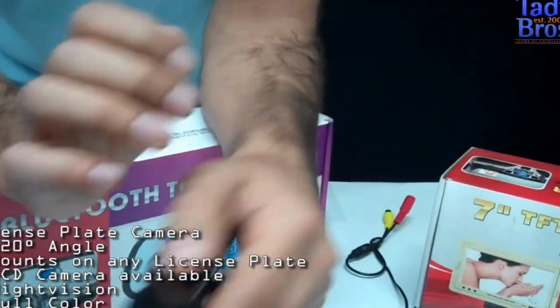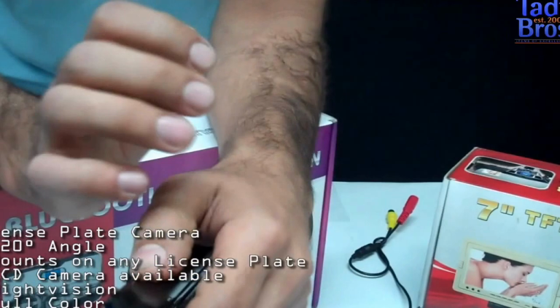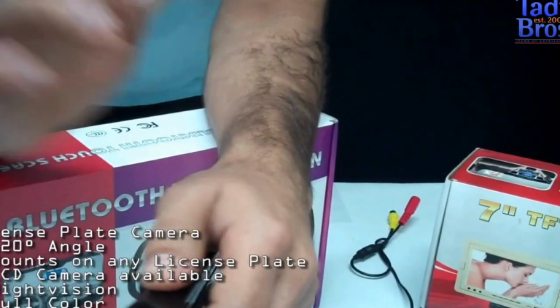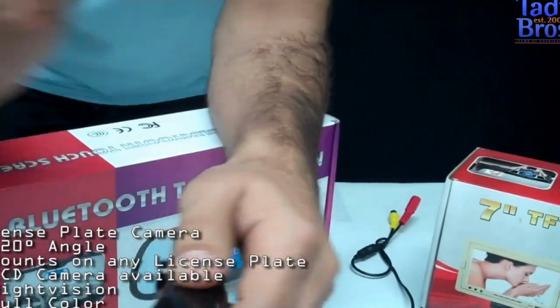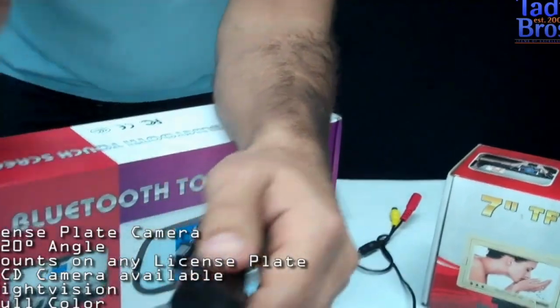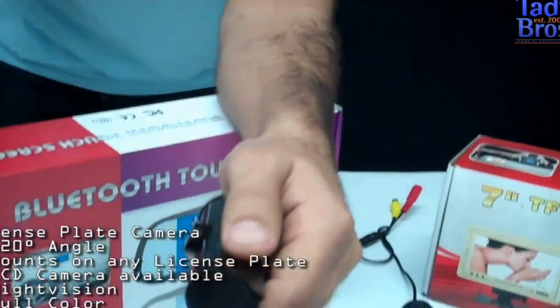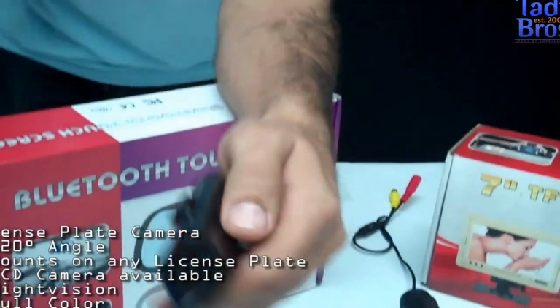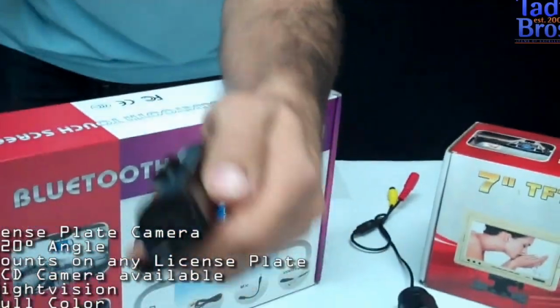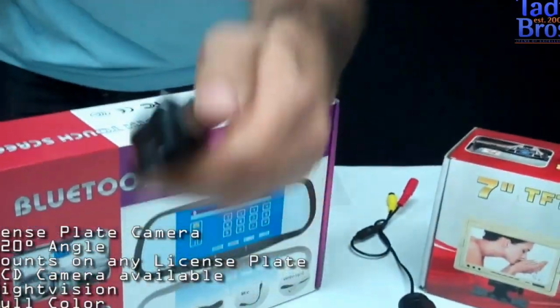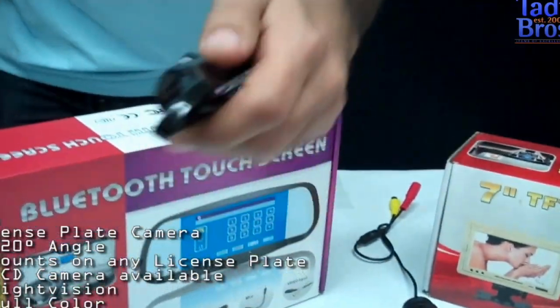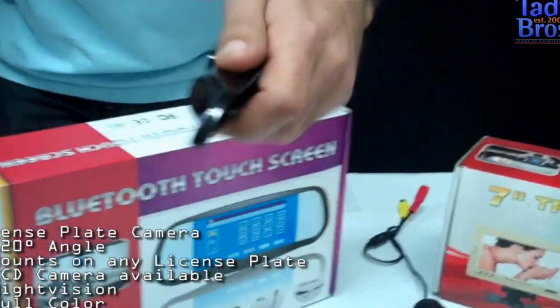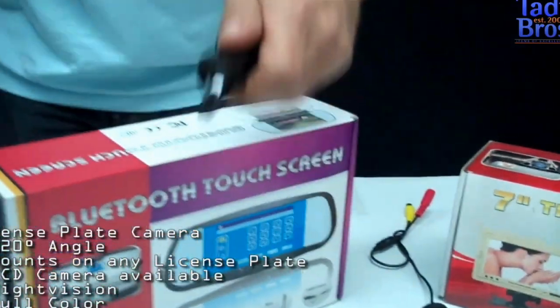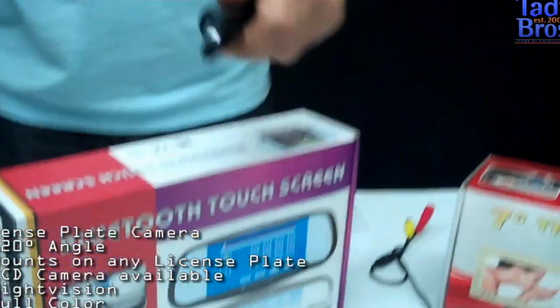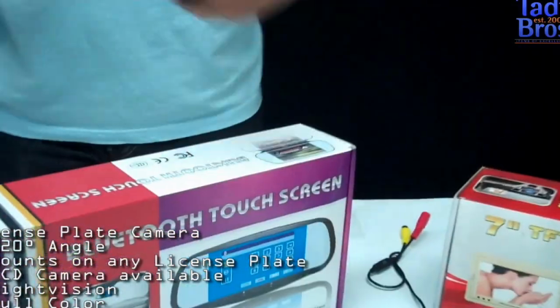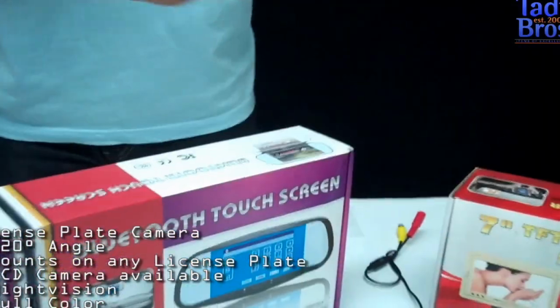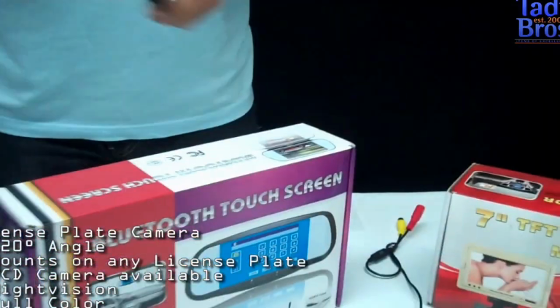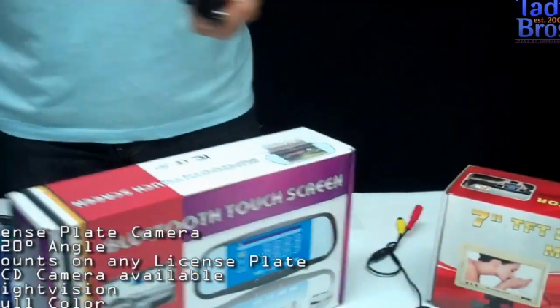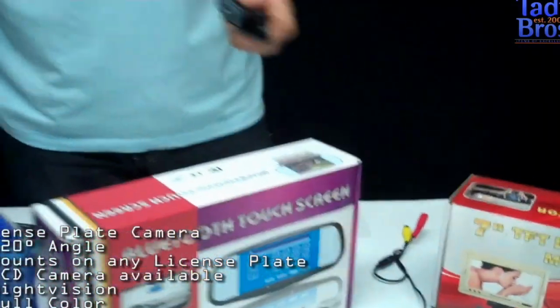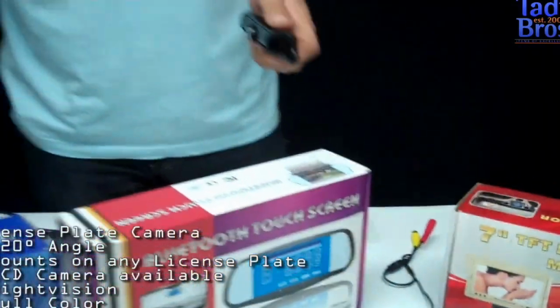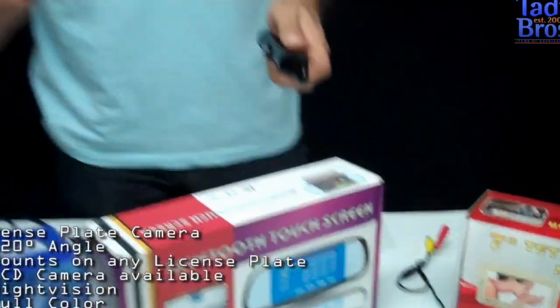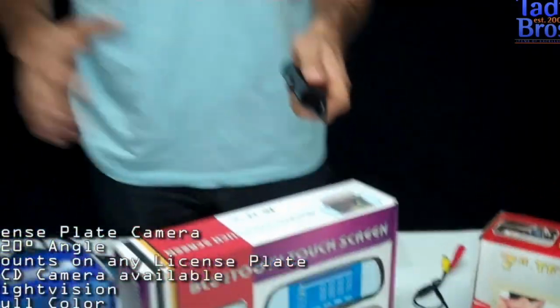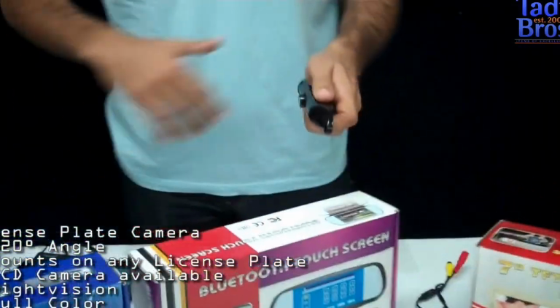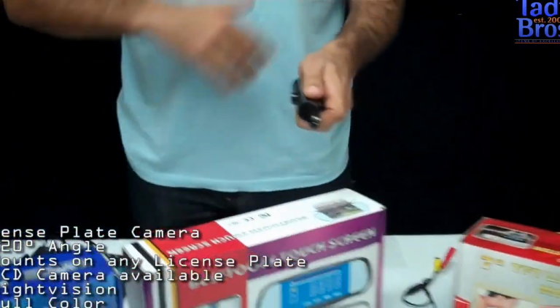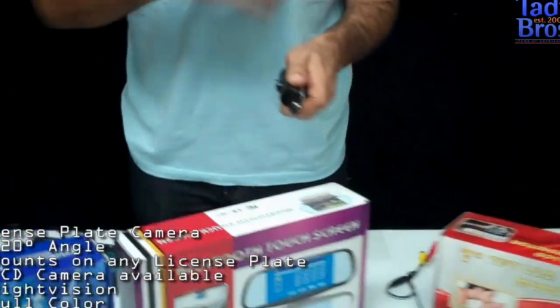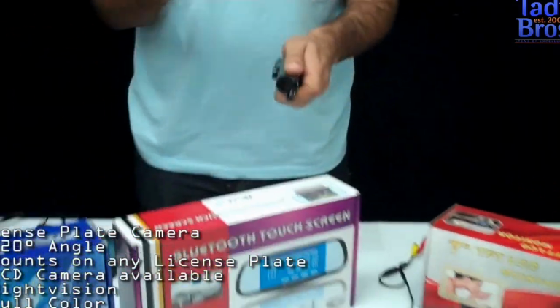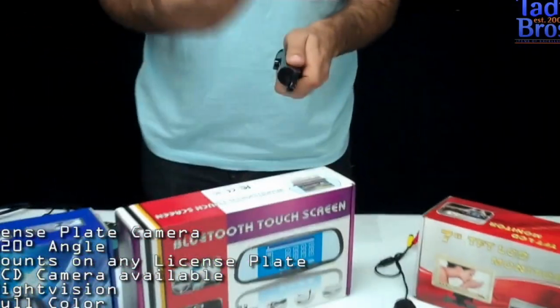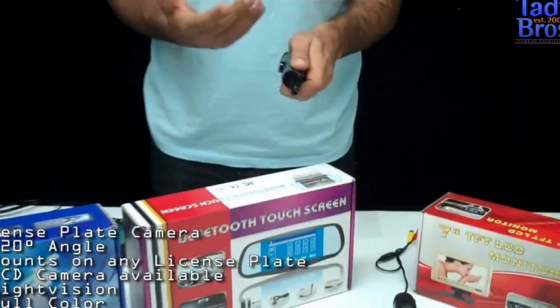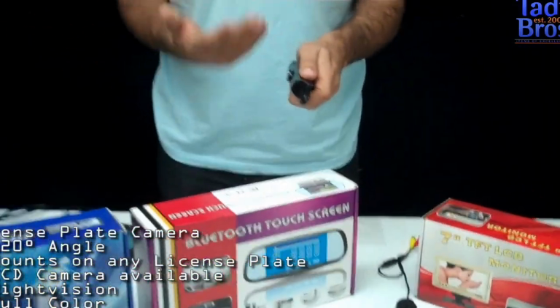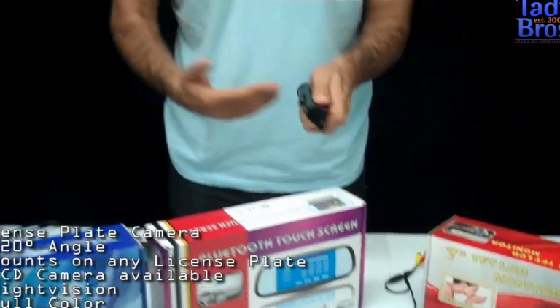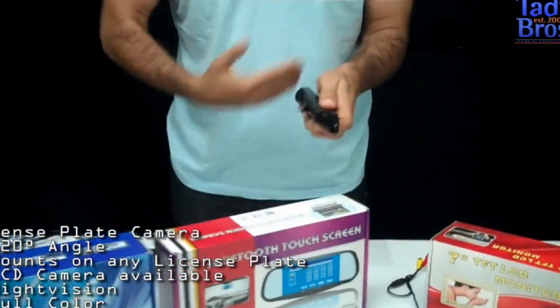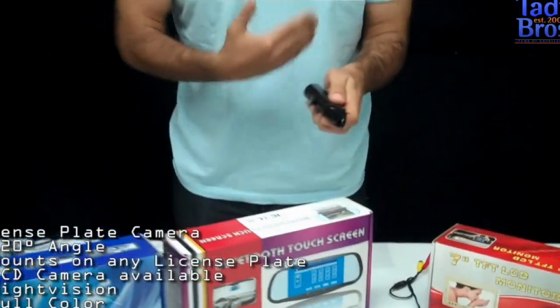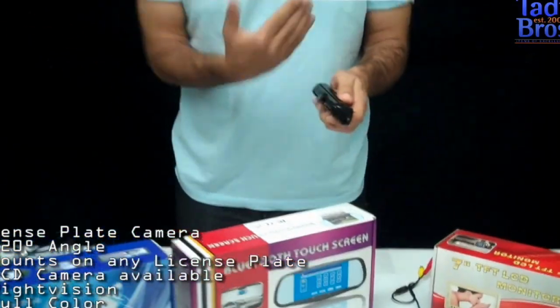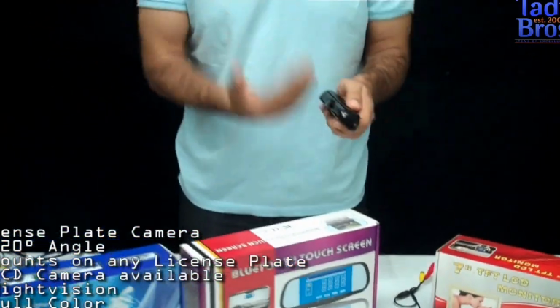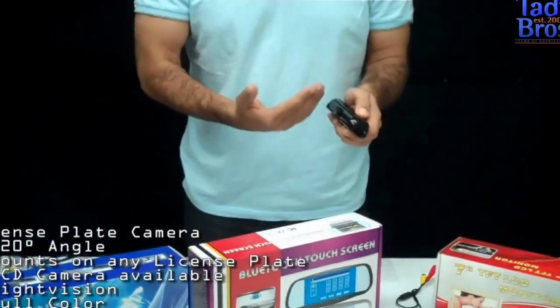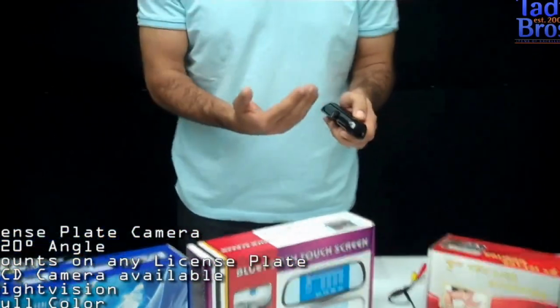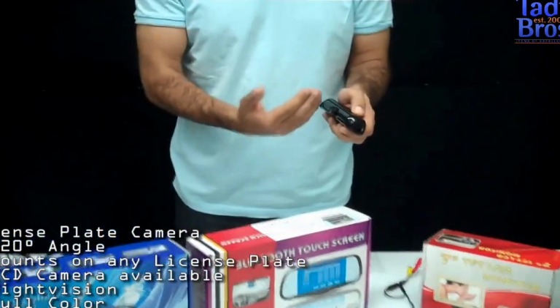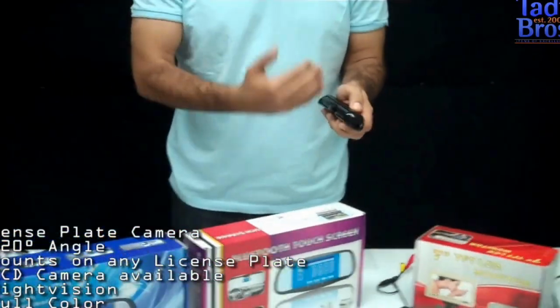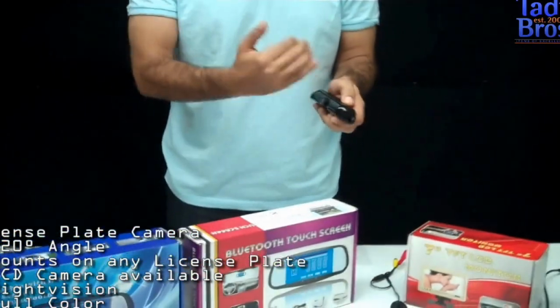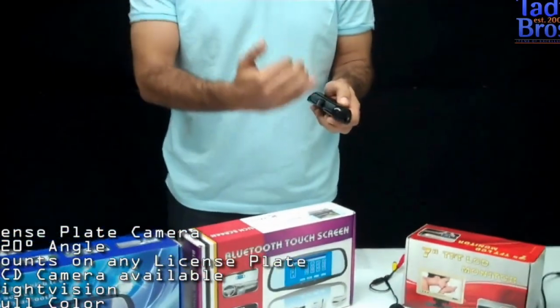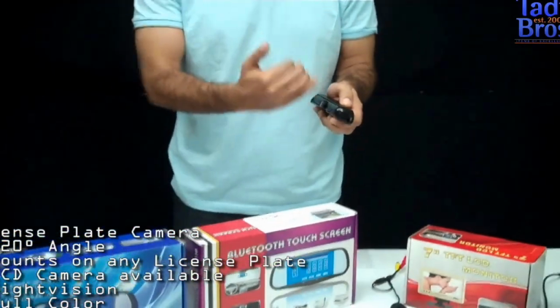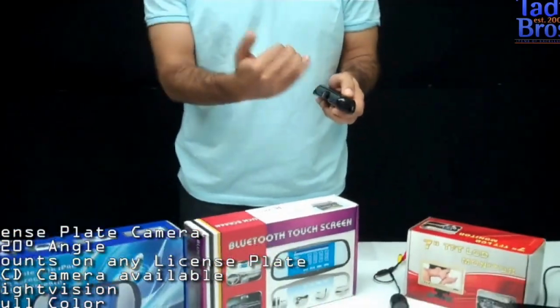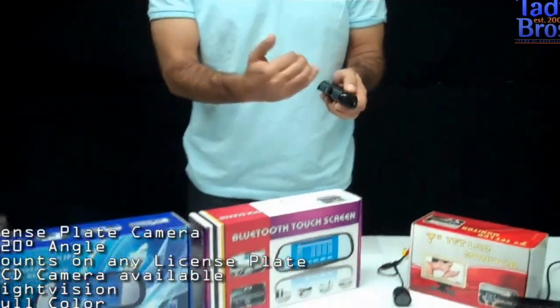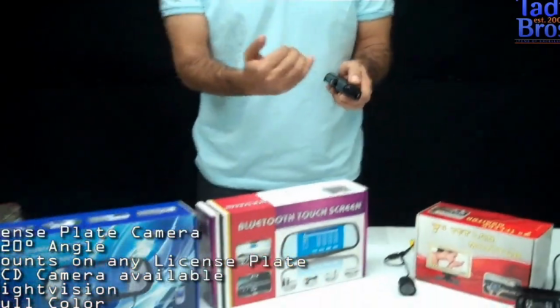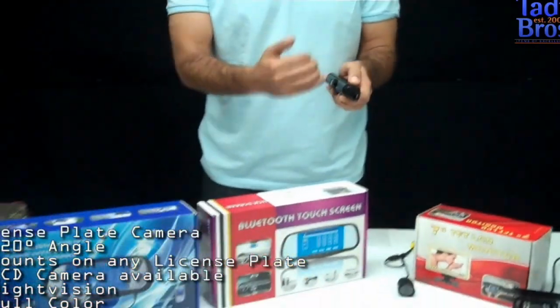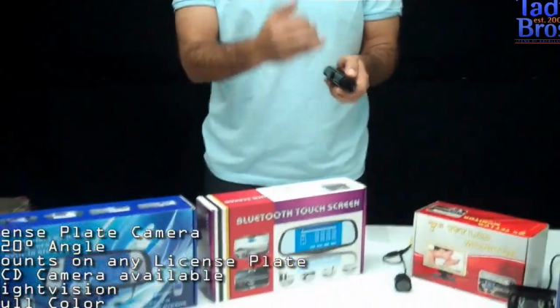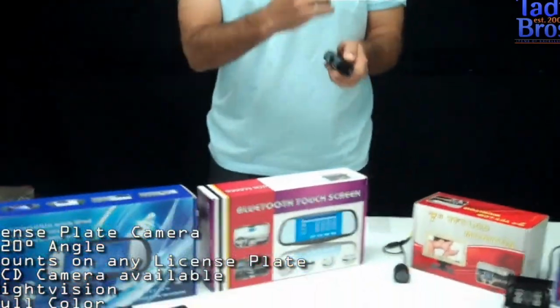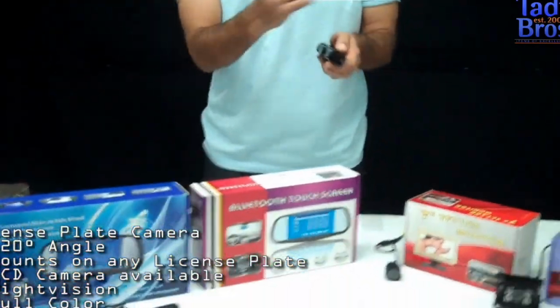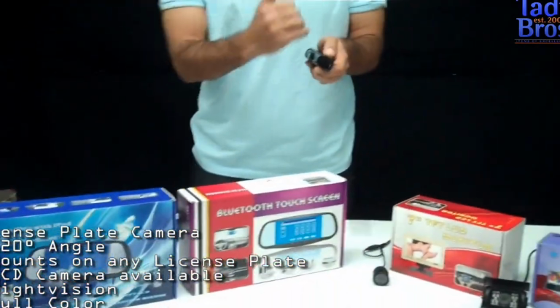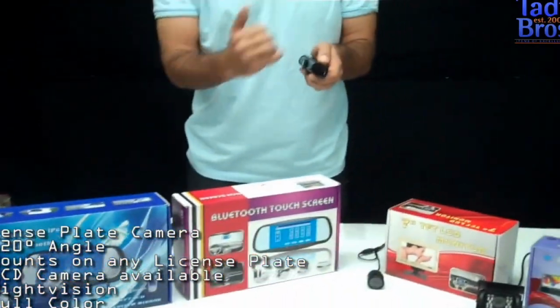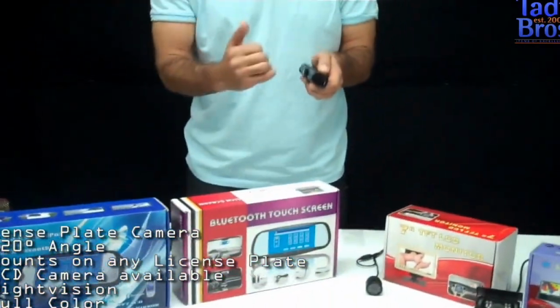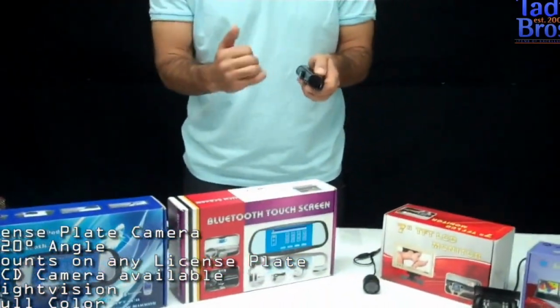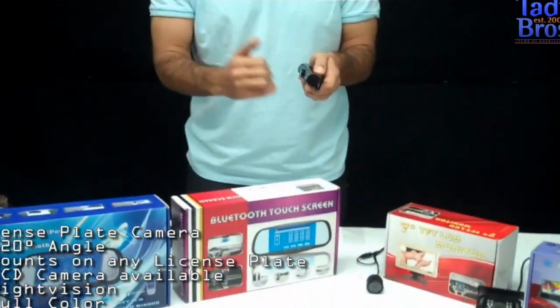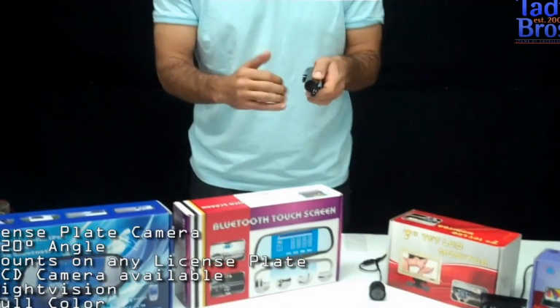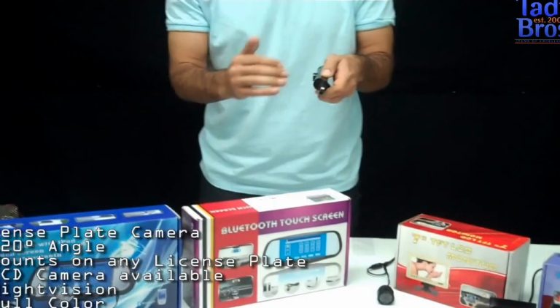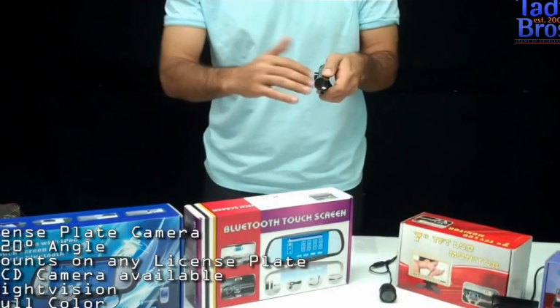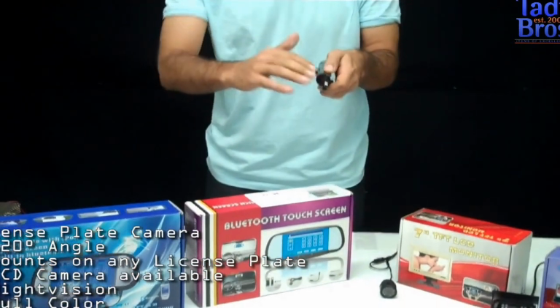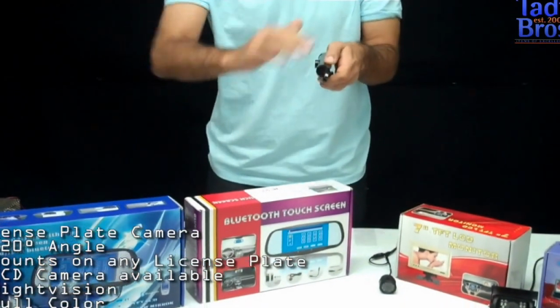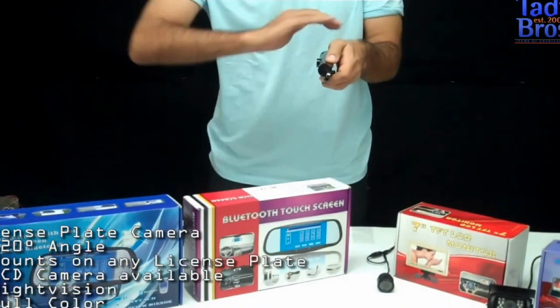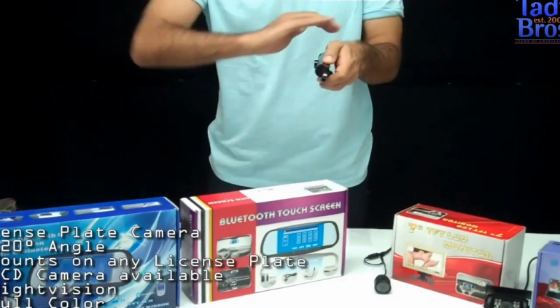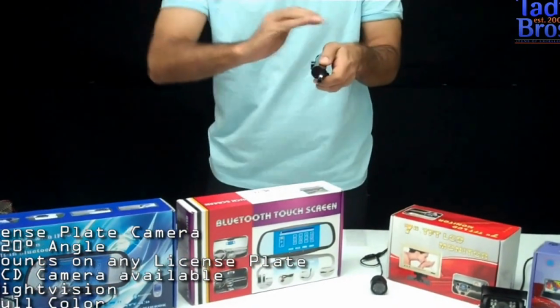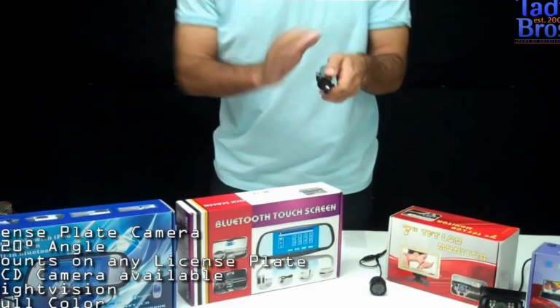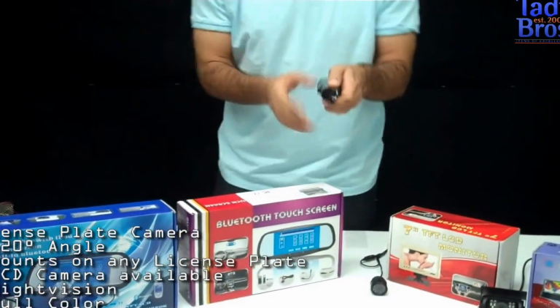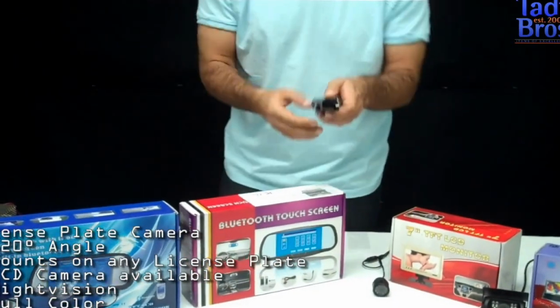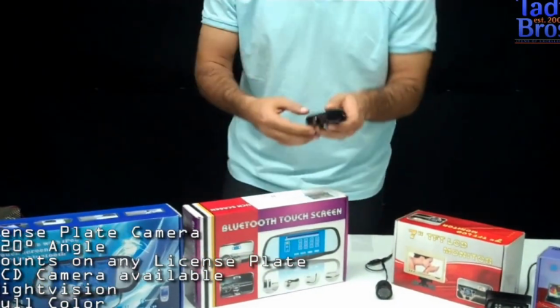They're all great cameras. They're all color. They're all night vision. But this is our top of the line because it's got the CCD lens for the license plate.